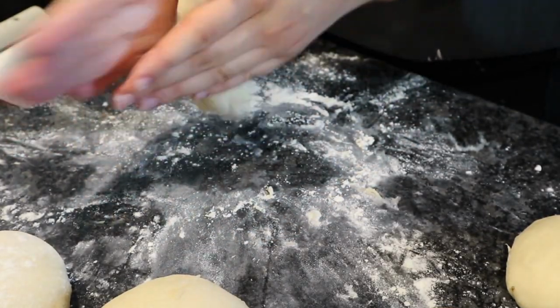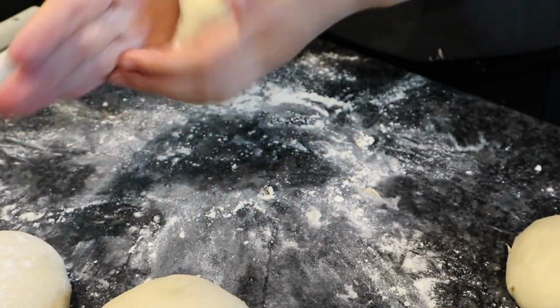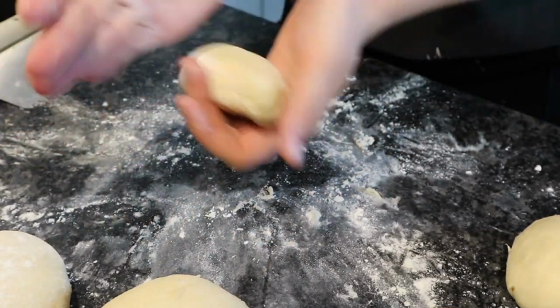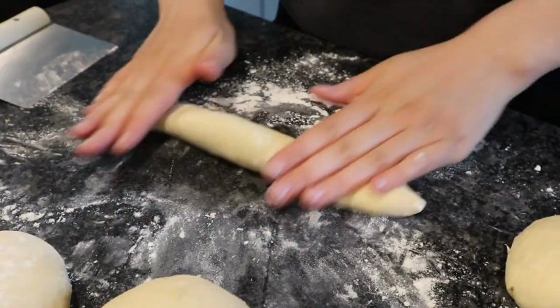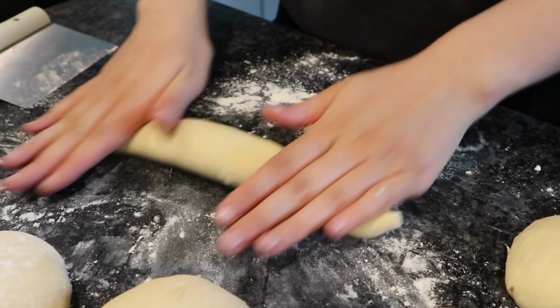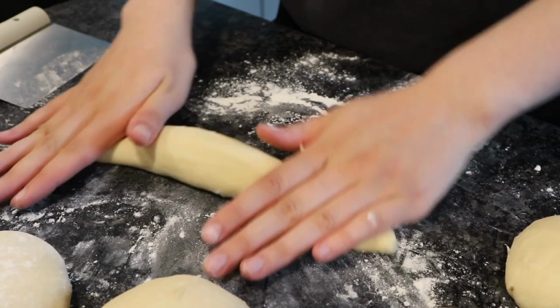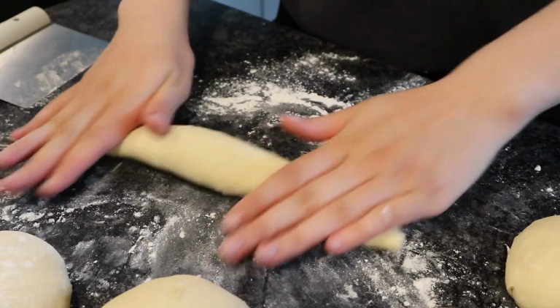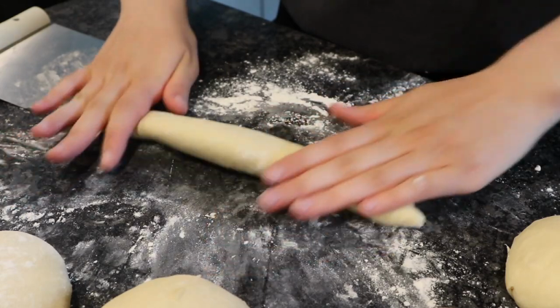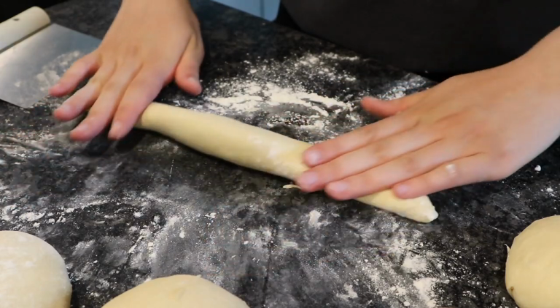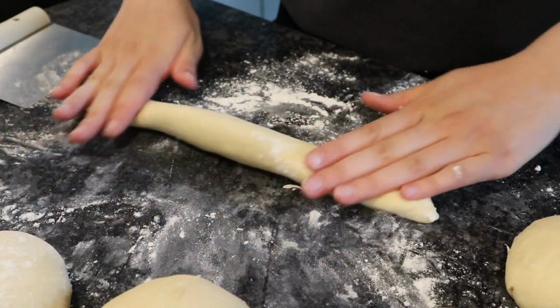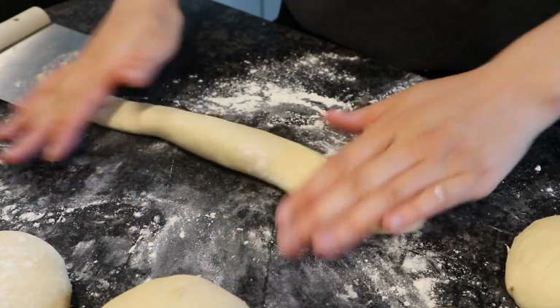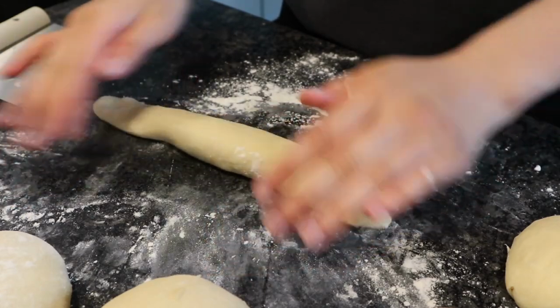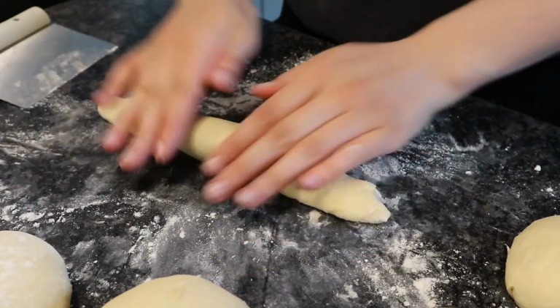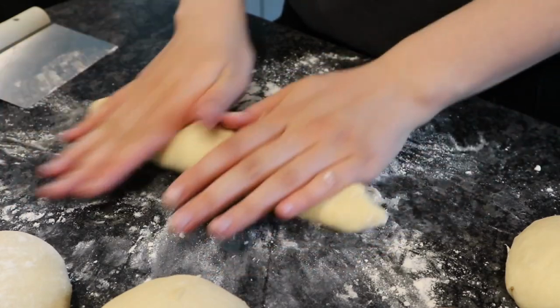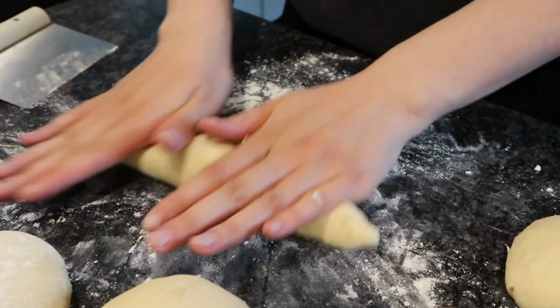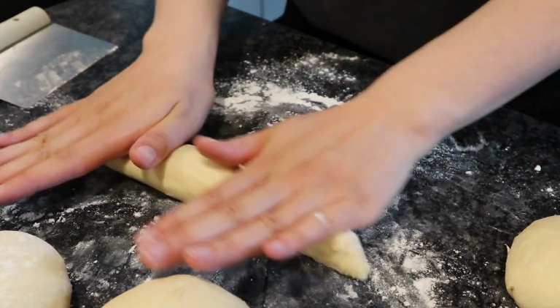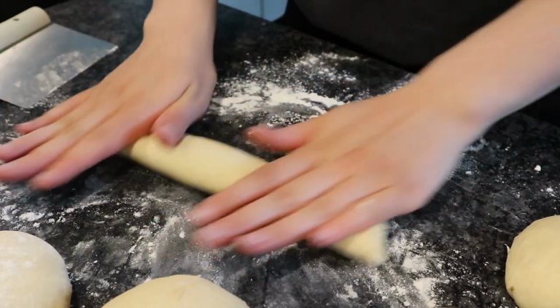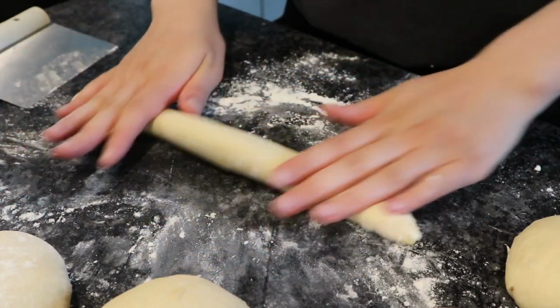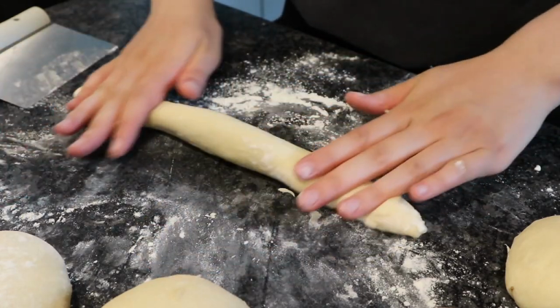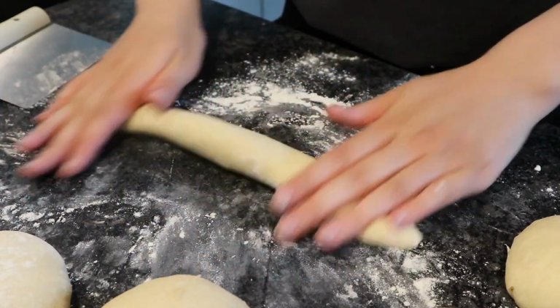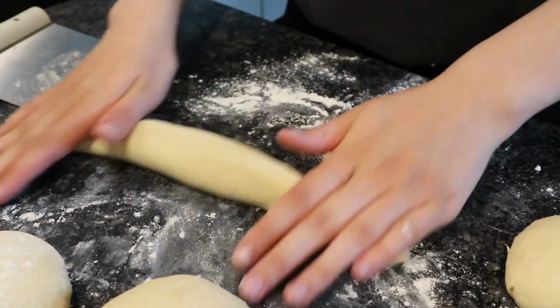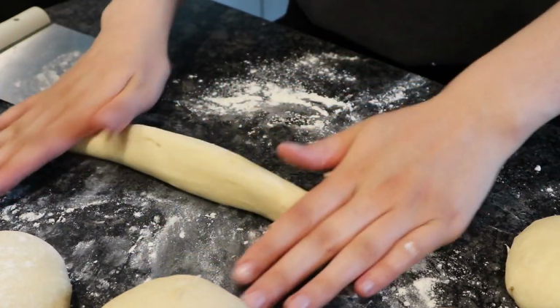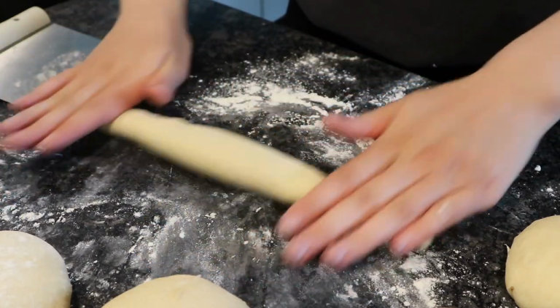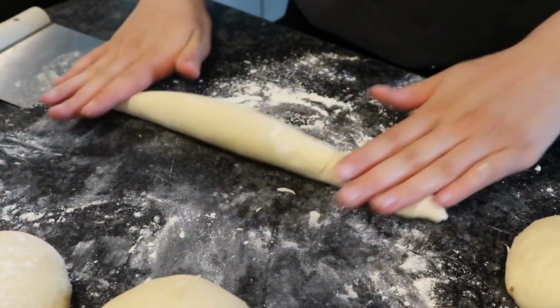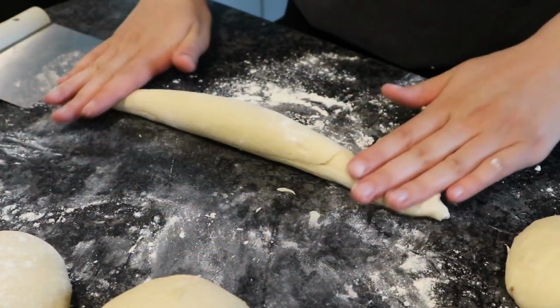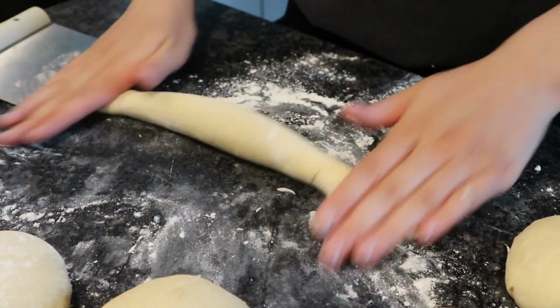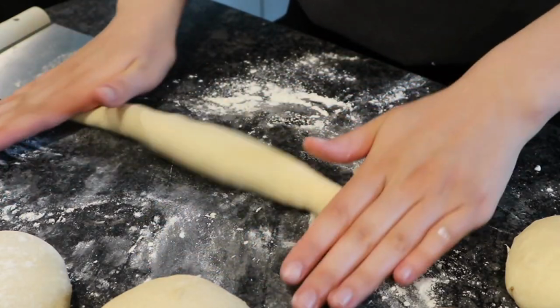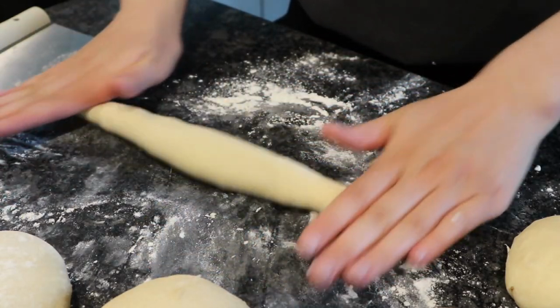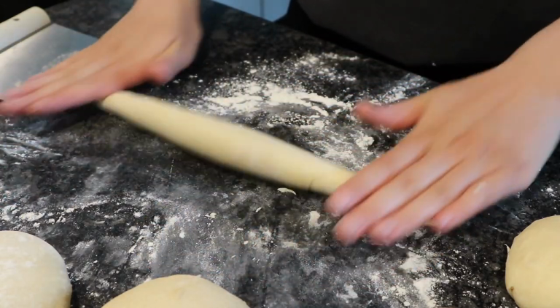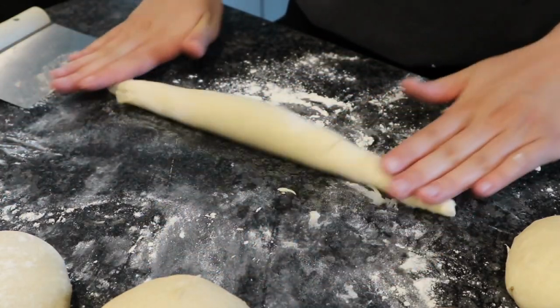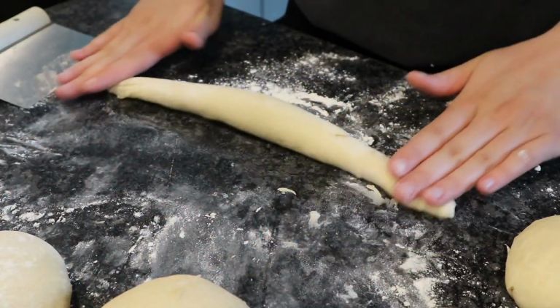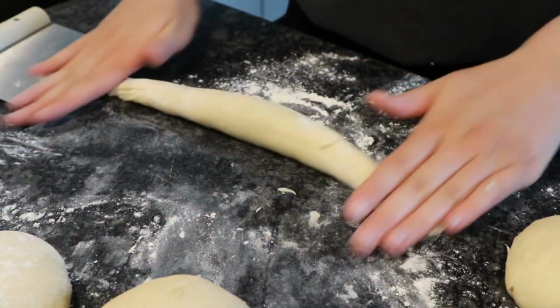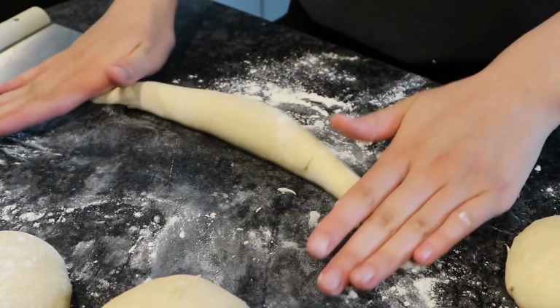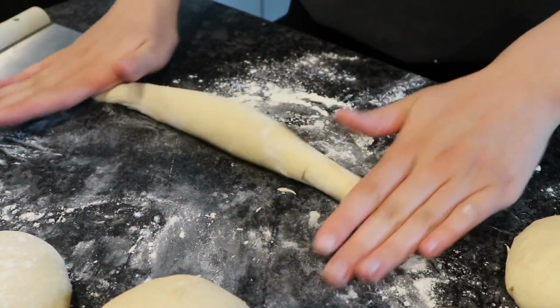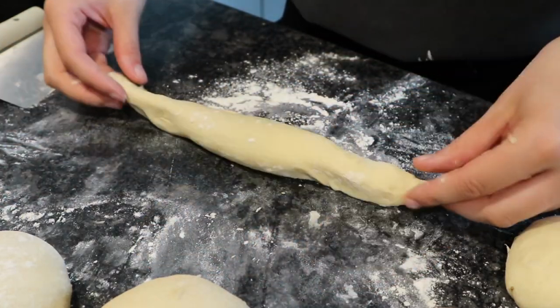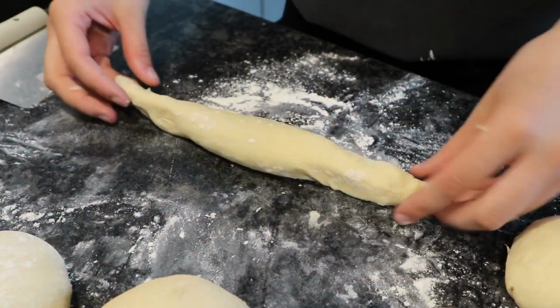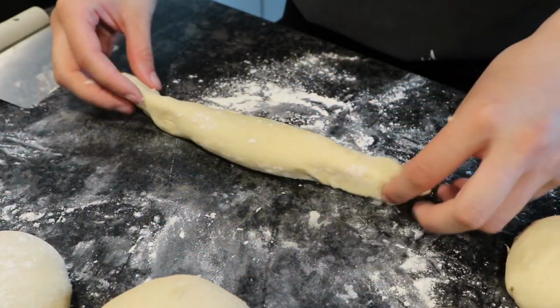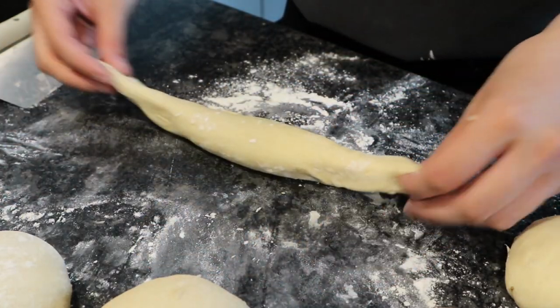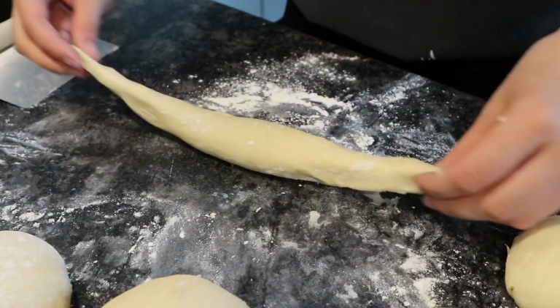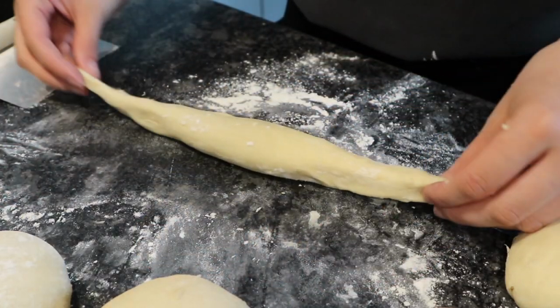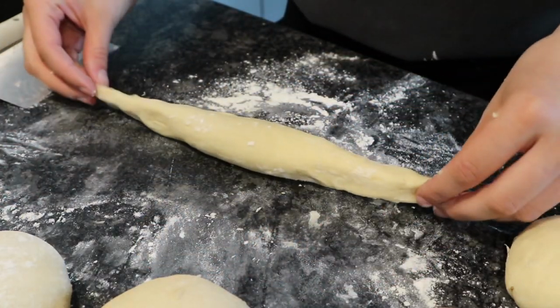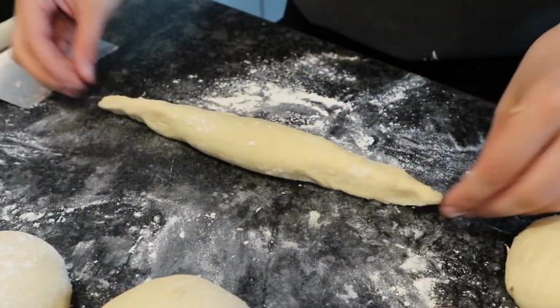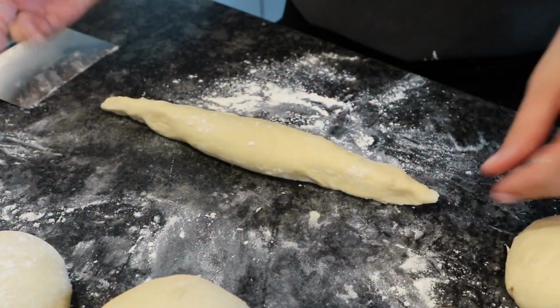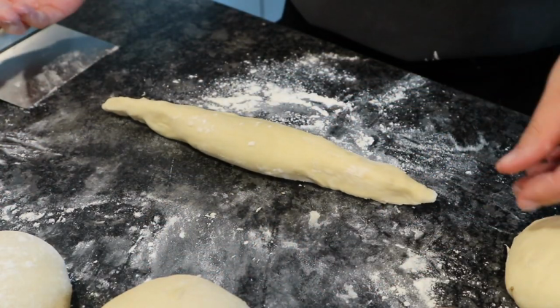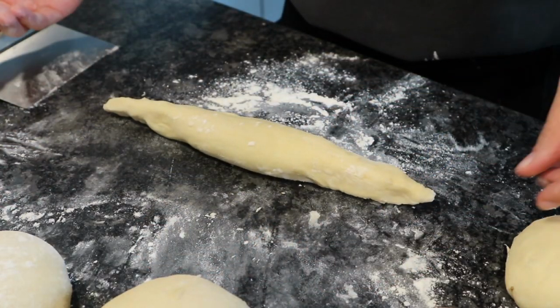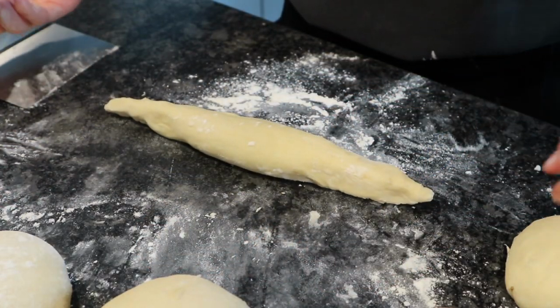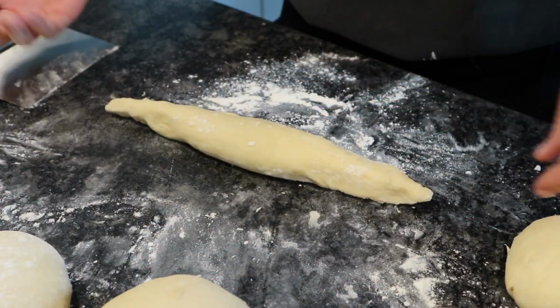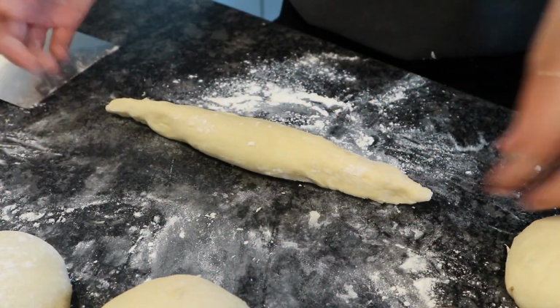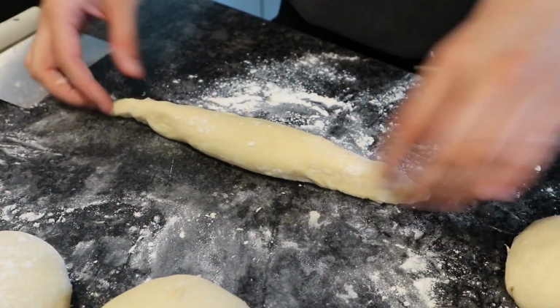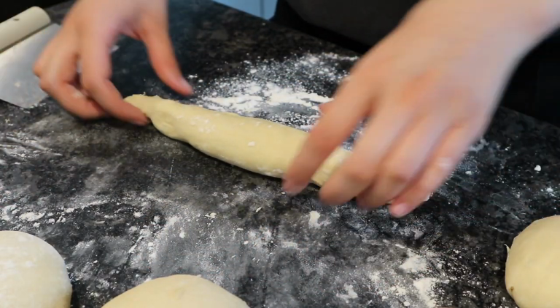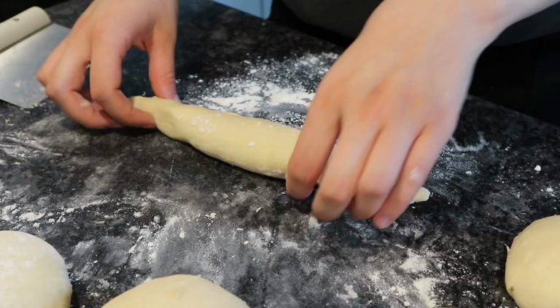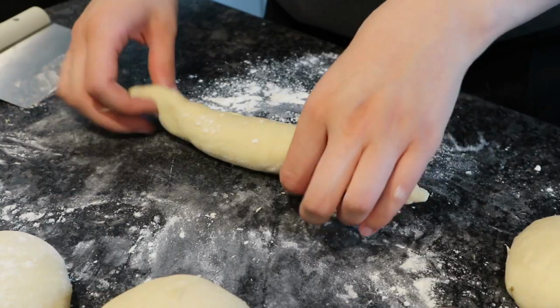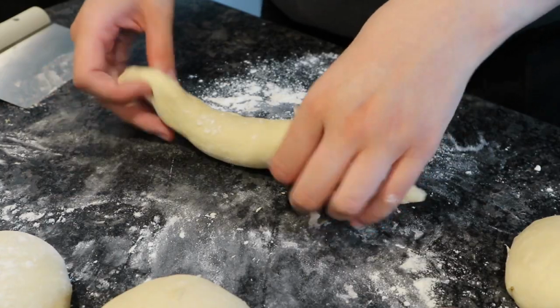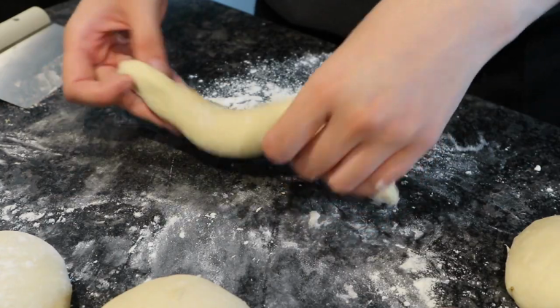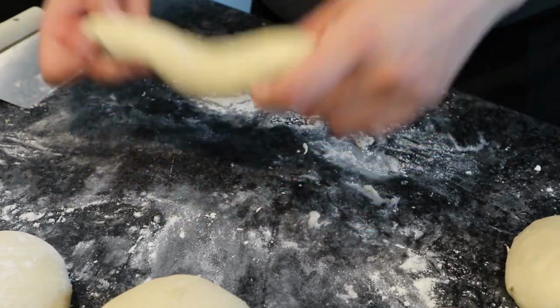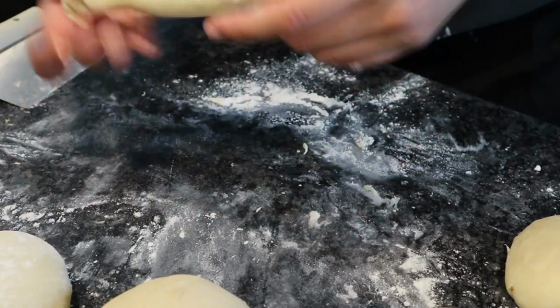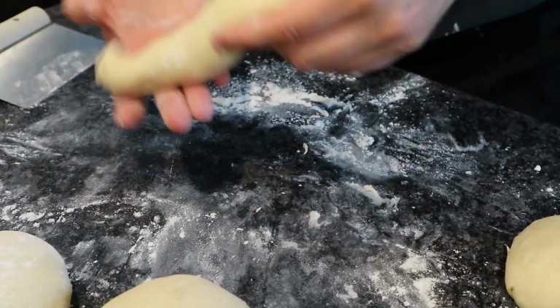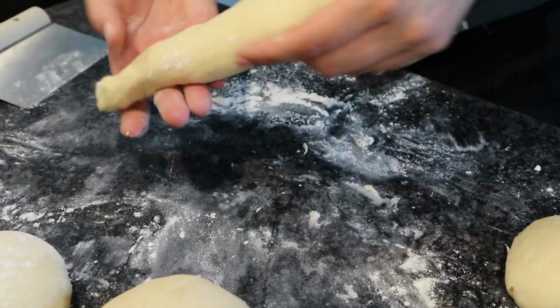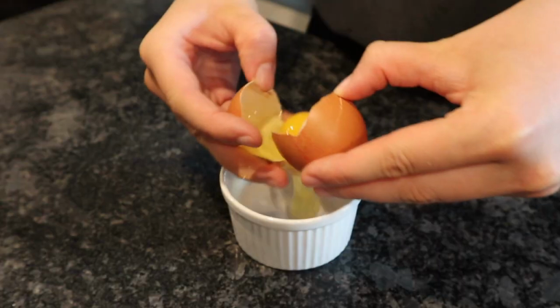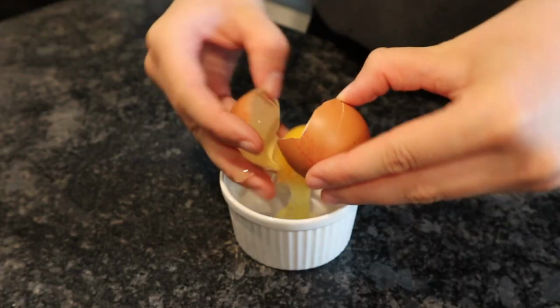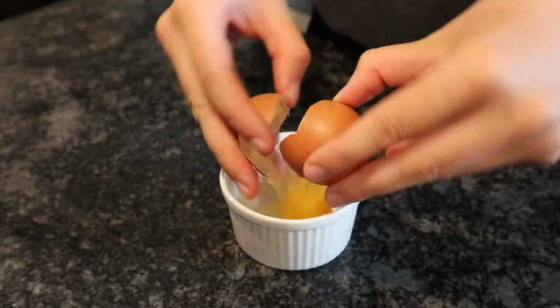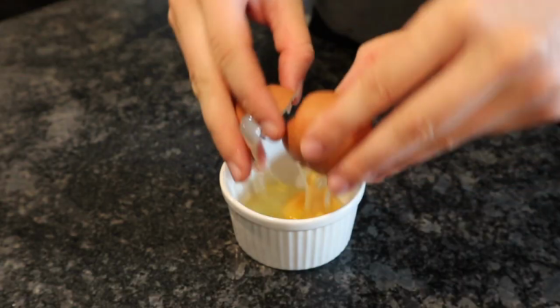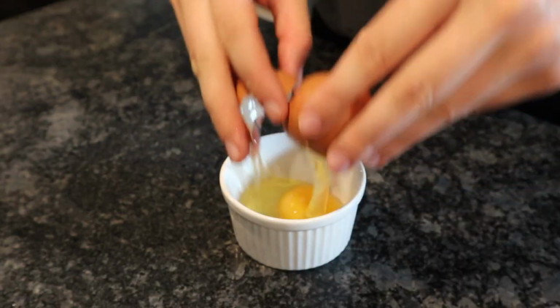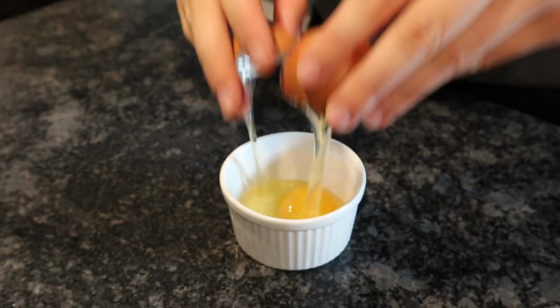I'm just going to scrunch one end together and then roll one in your hand. And then in each ball you're just going to flatten it out kind of like a snake and then just pinch the edges.